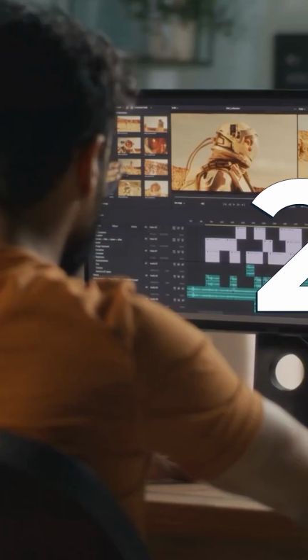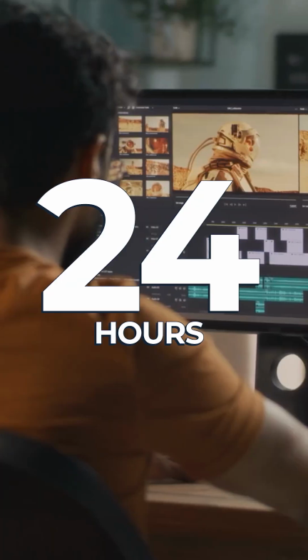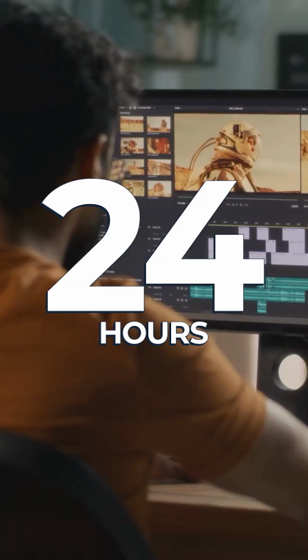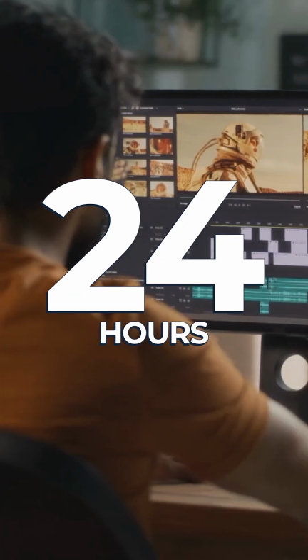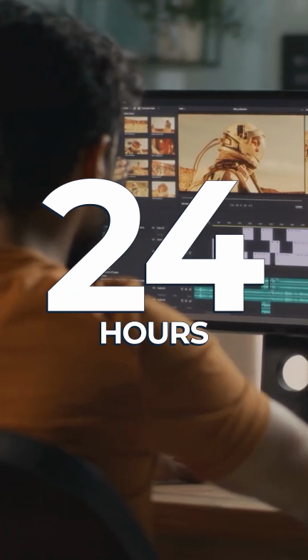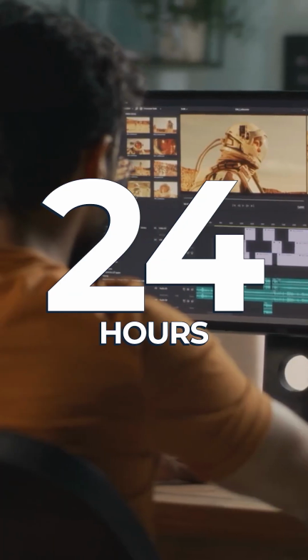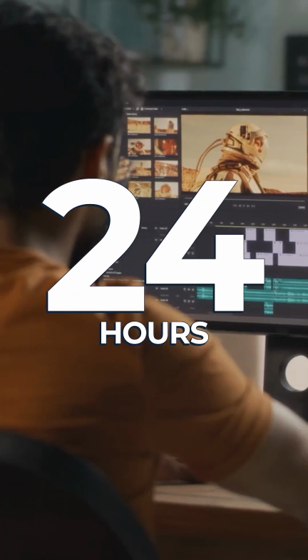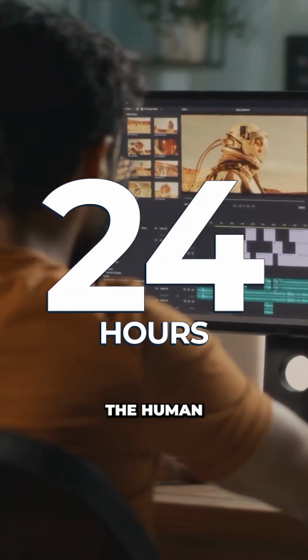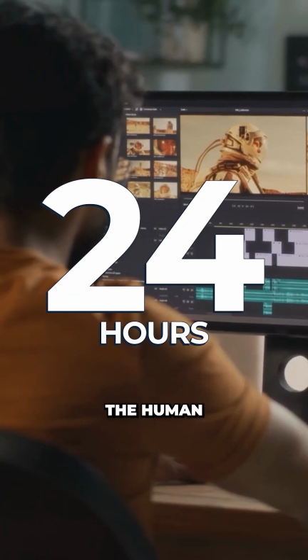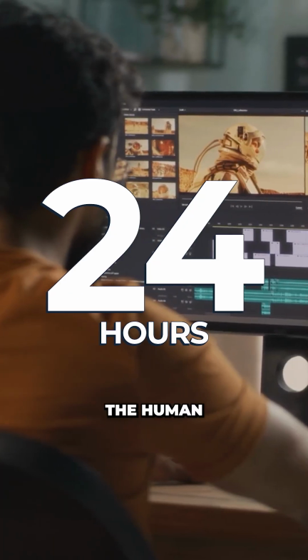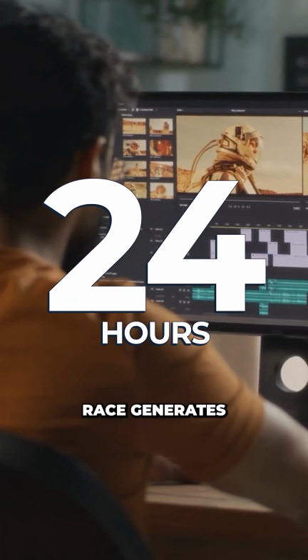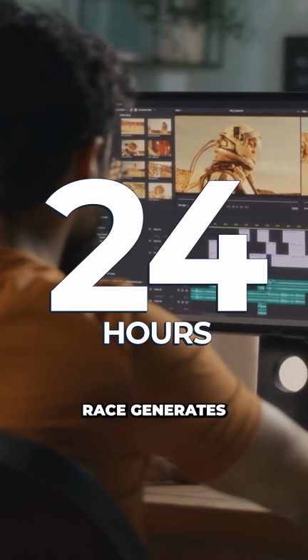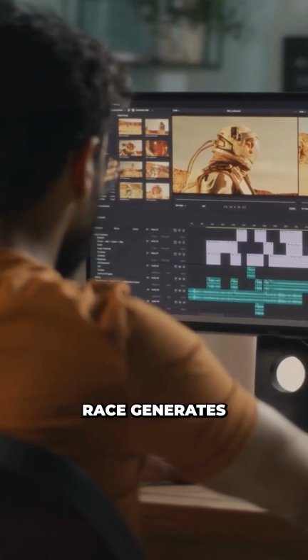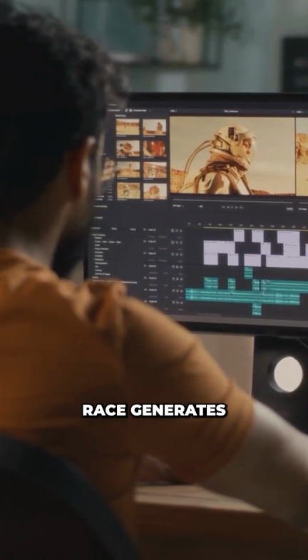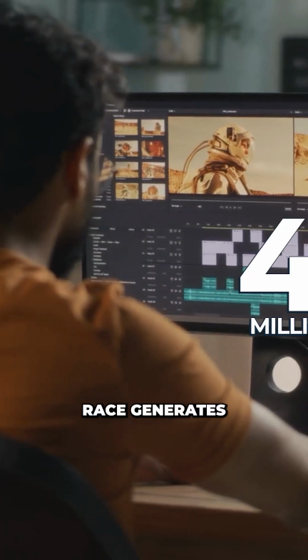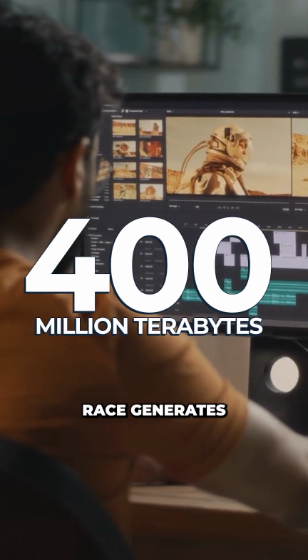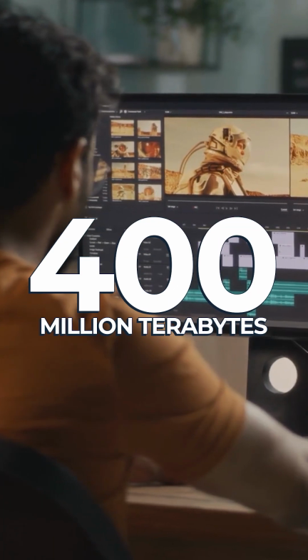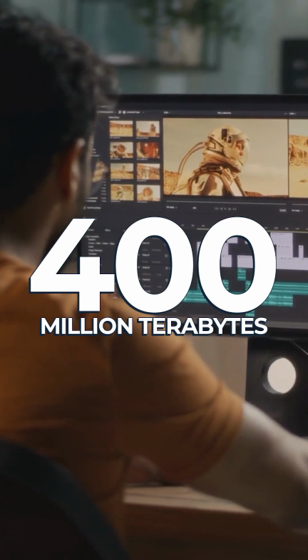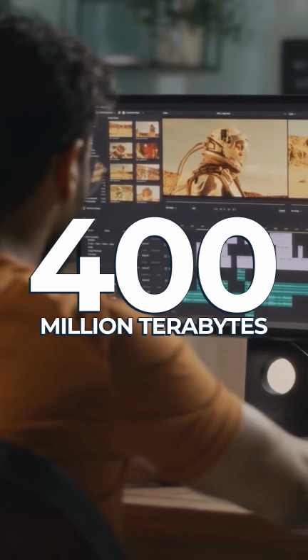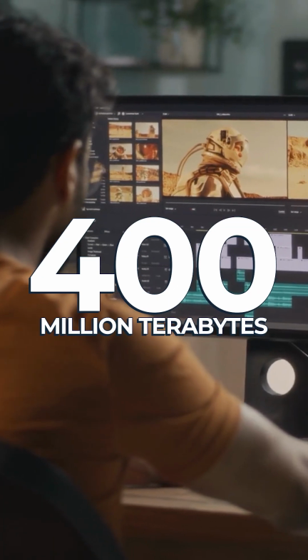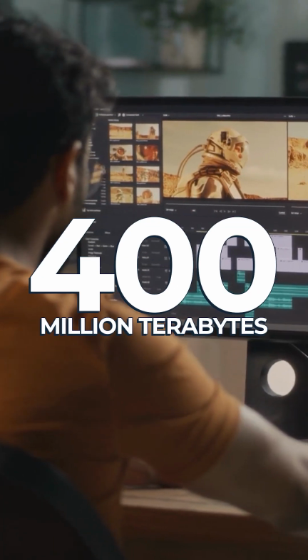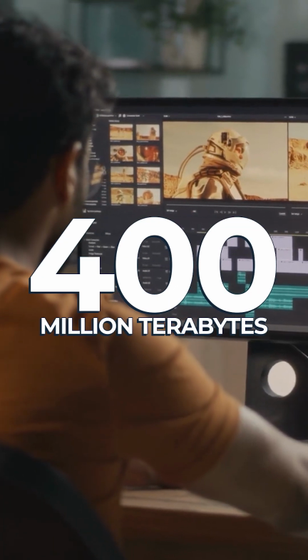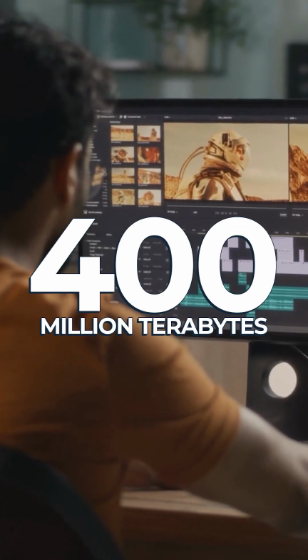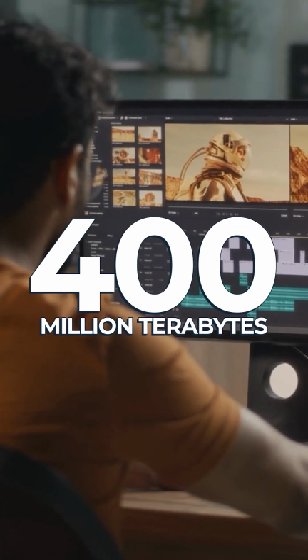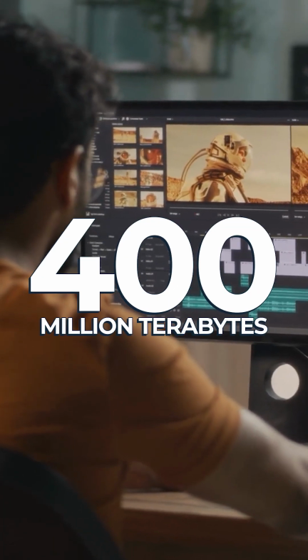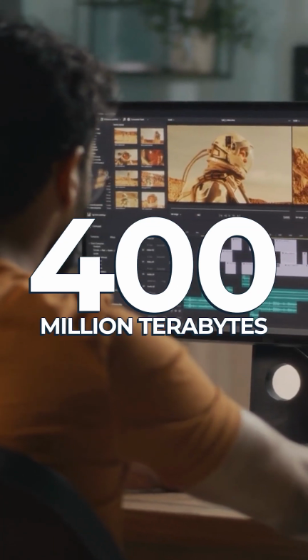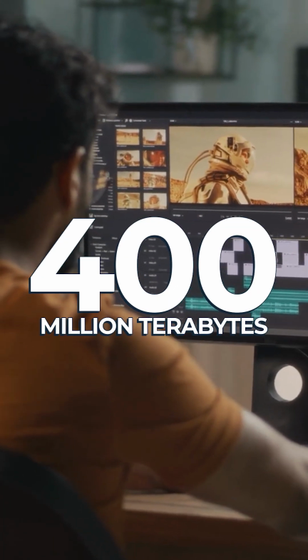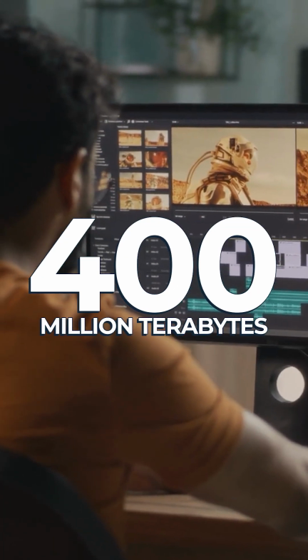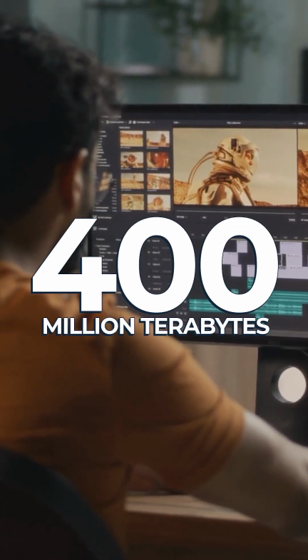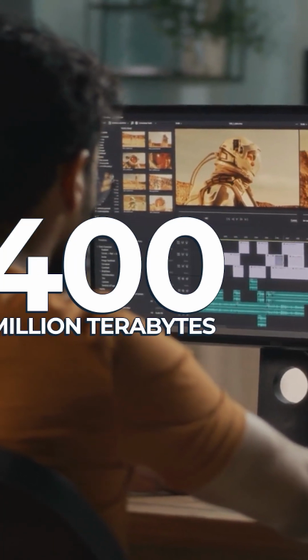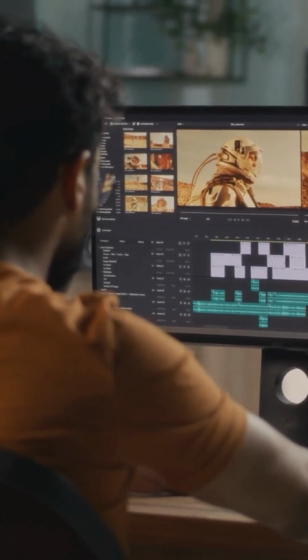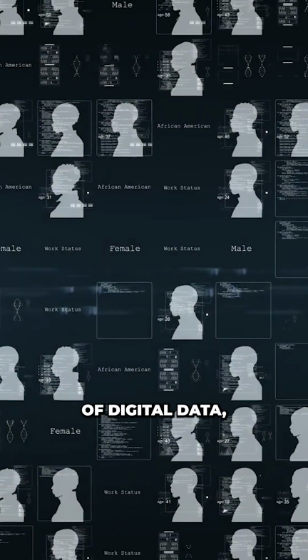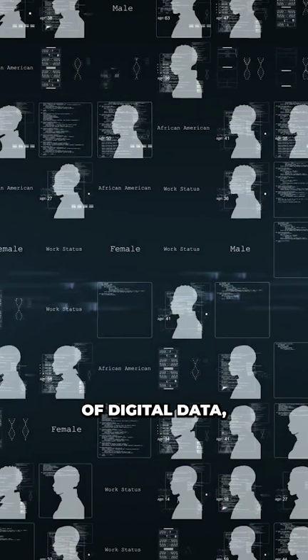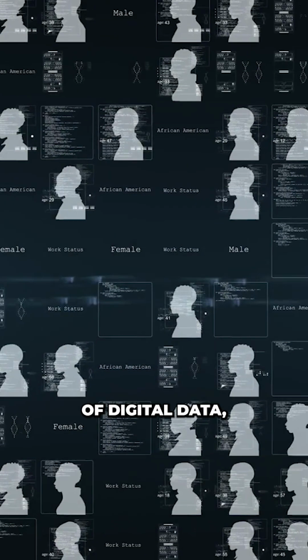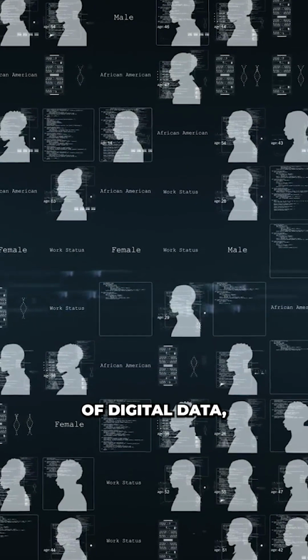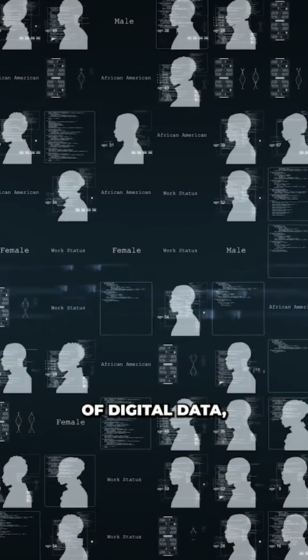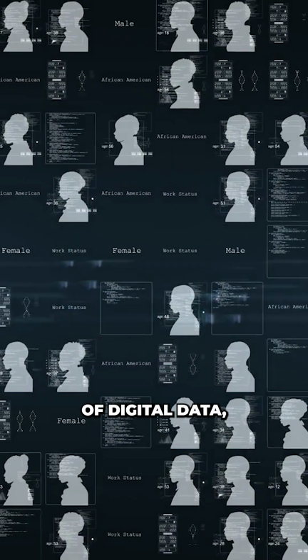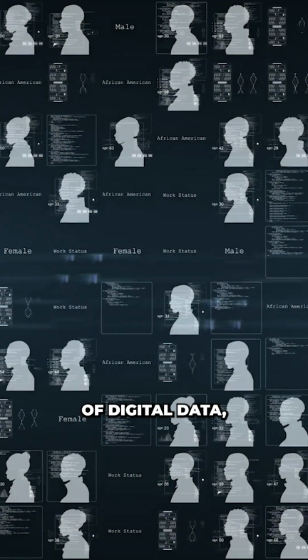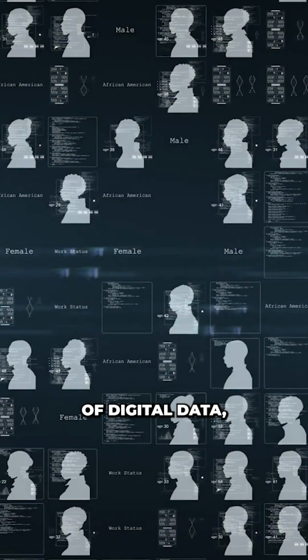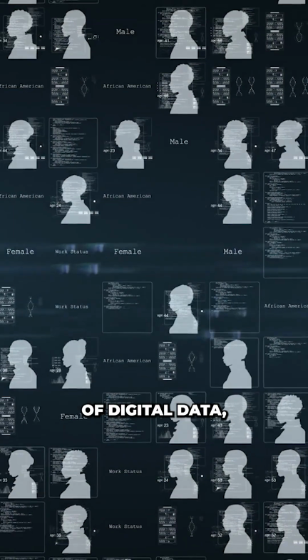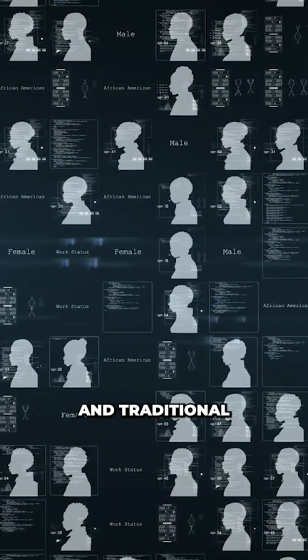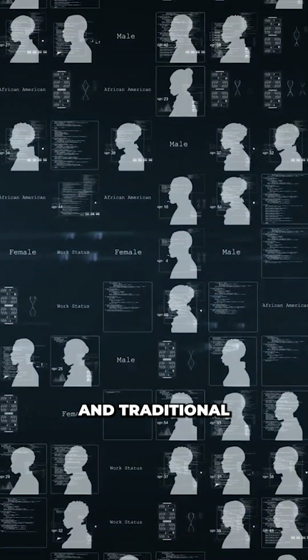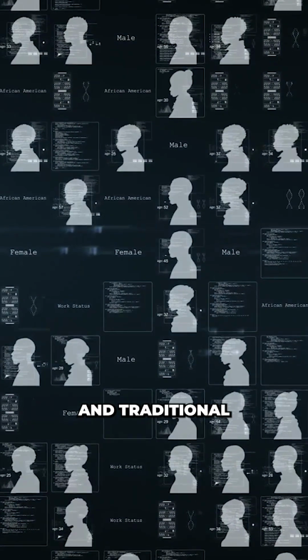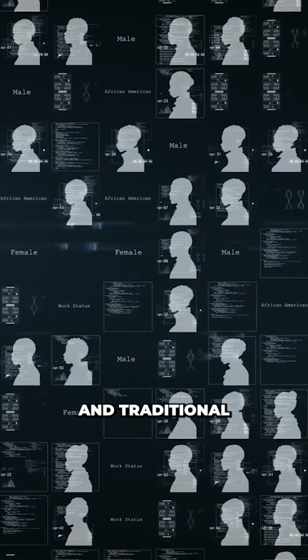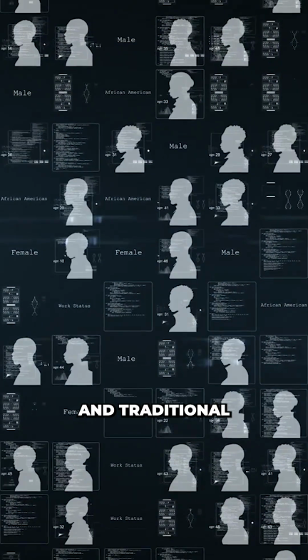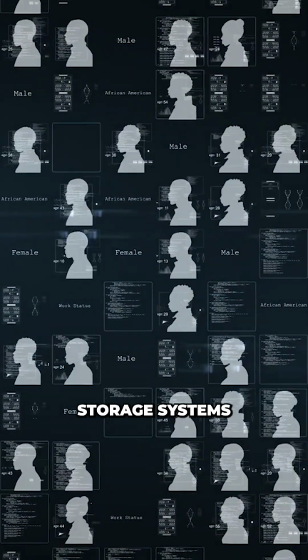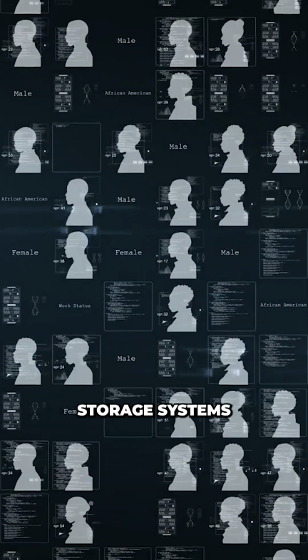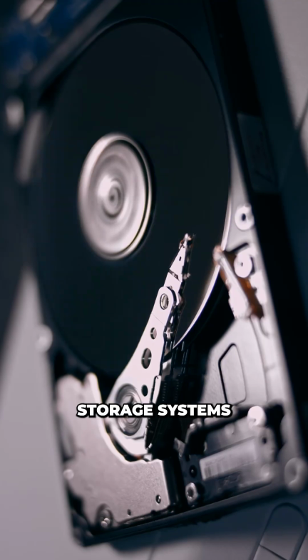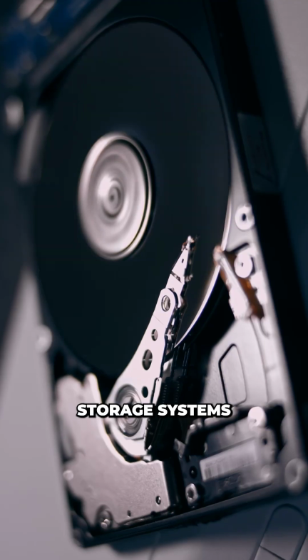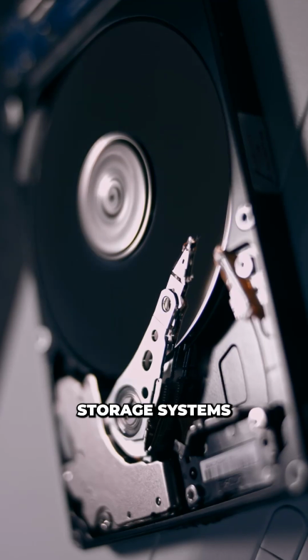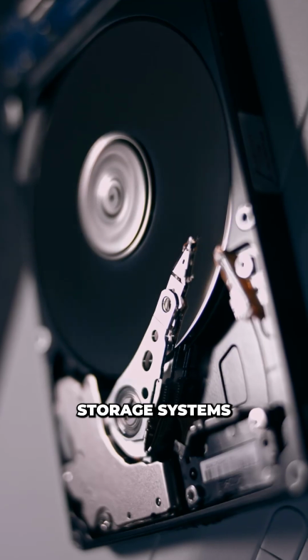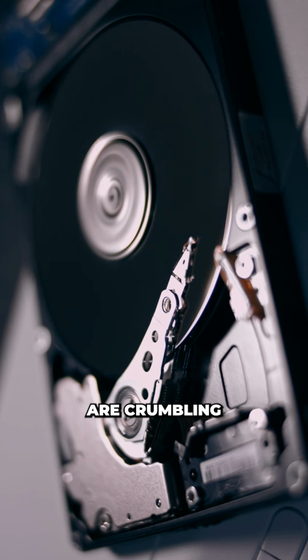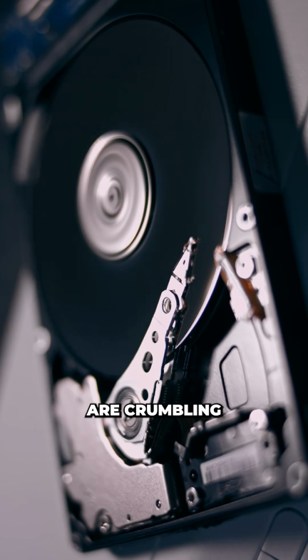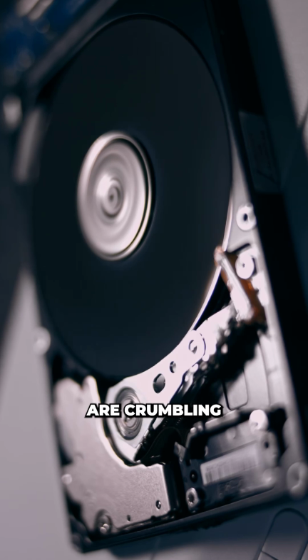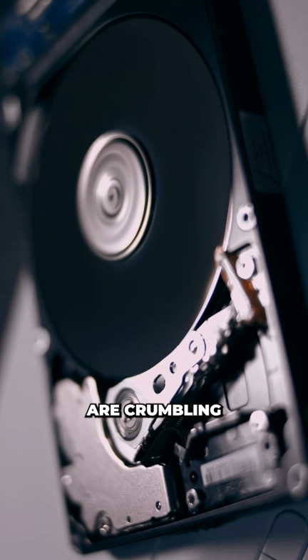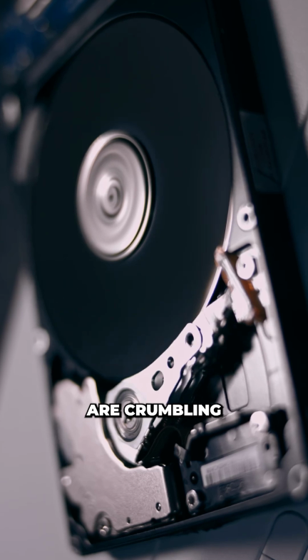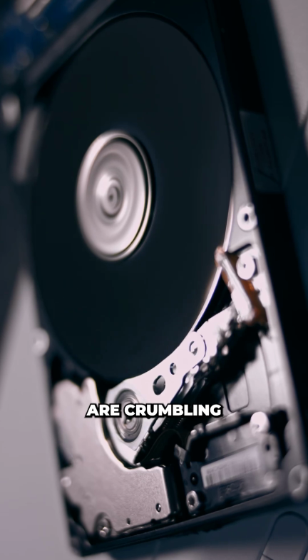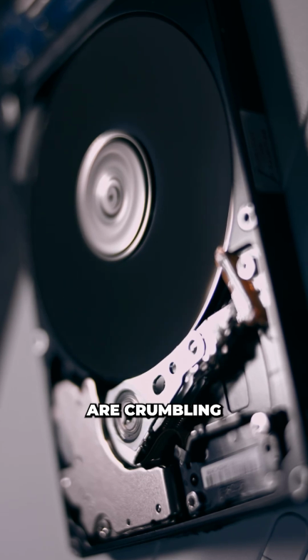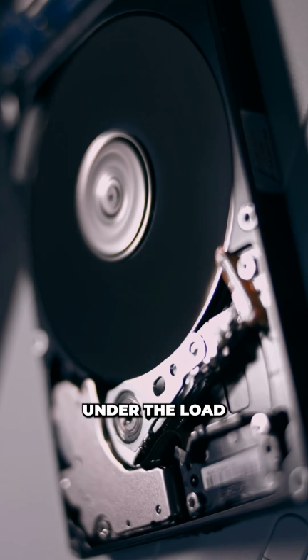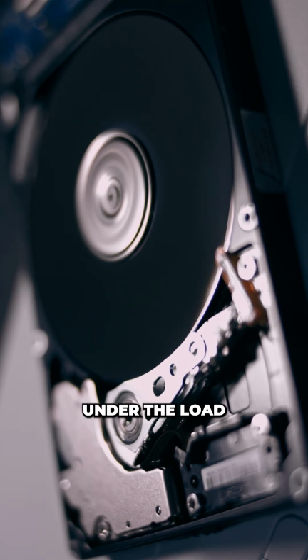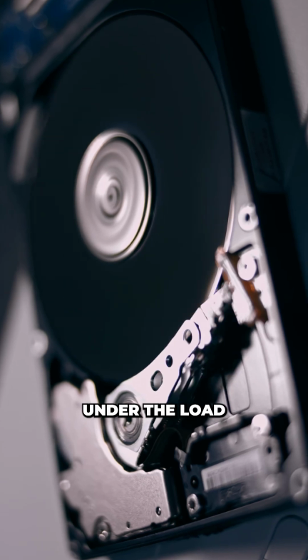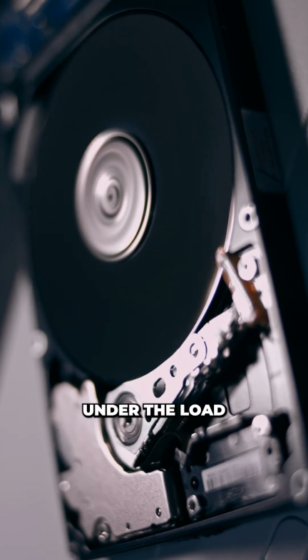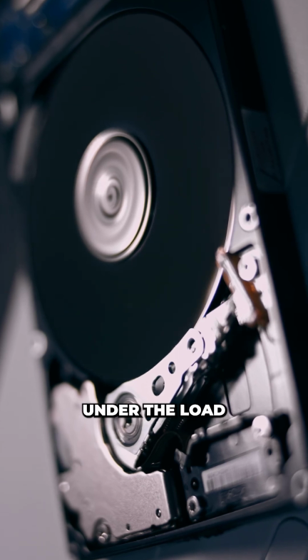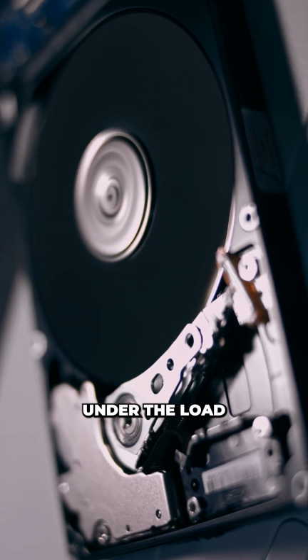Every 24 hours, the human race generates 400 million terabytes of digital data, and traditional storage systems are crumbling under the load.